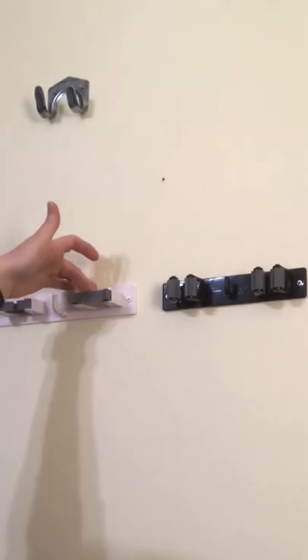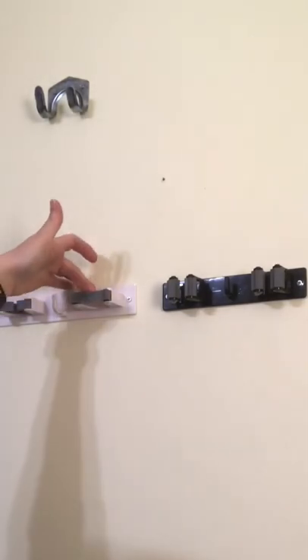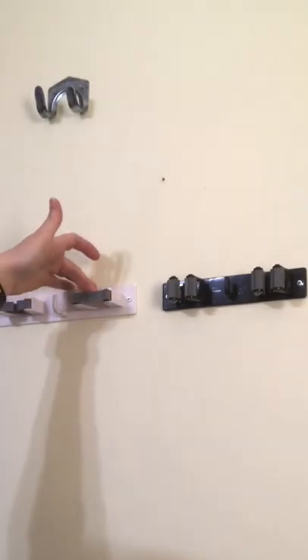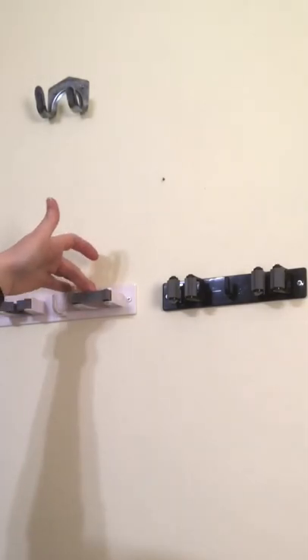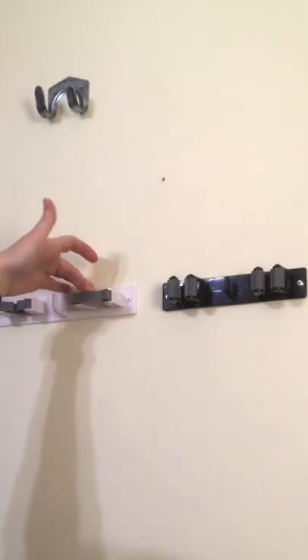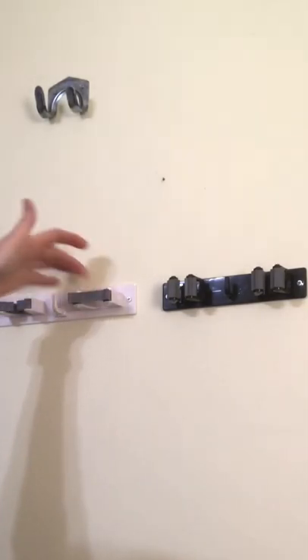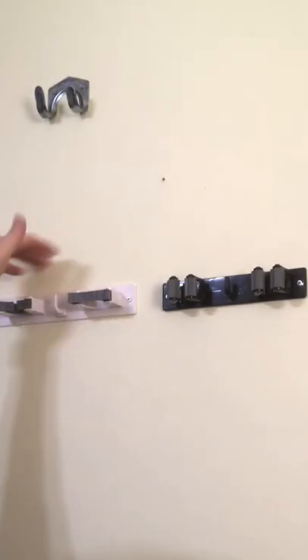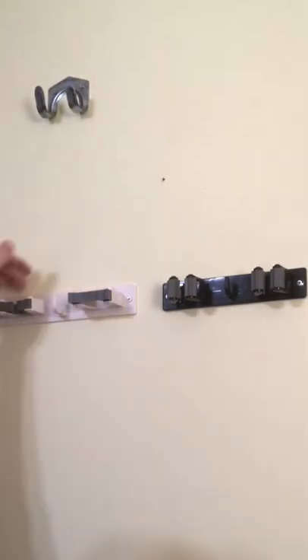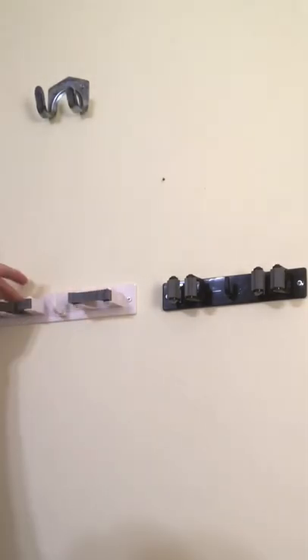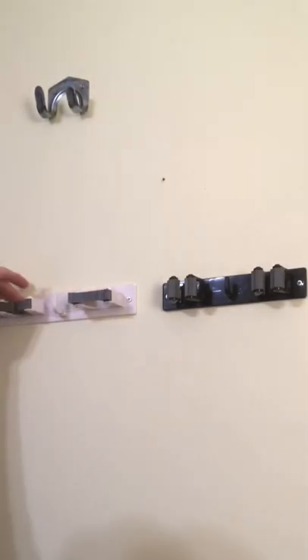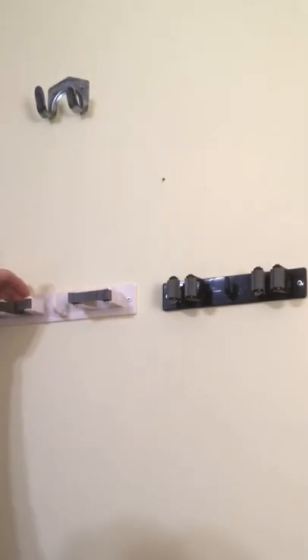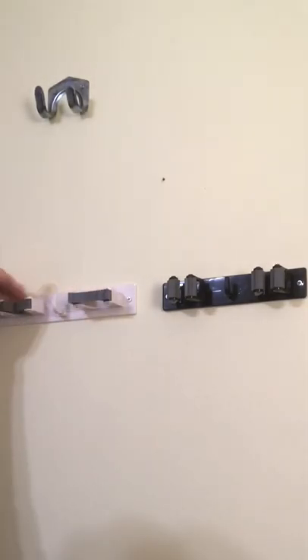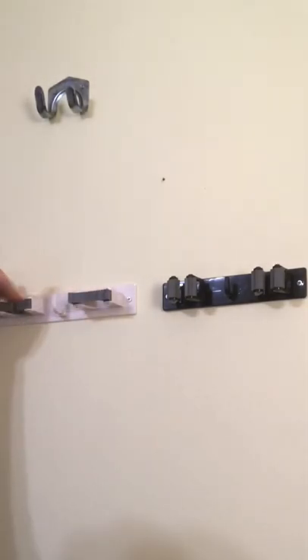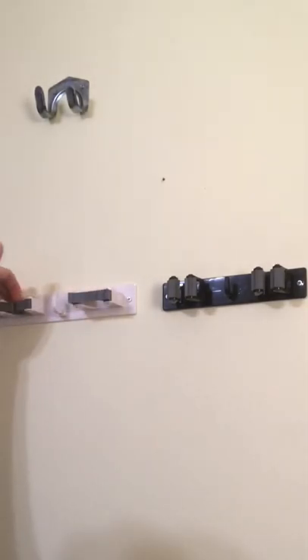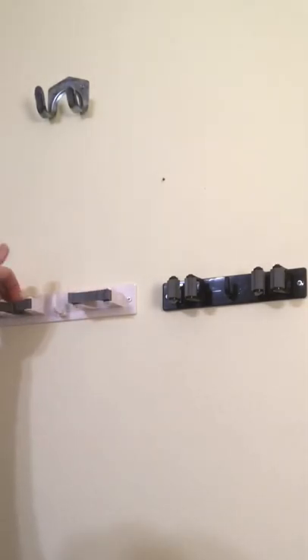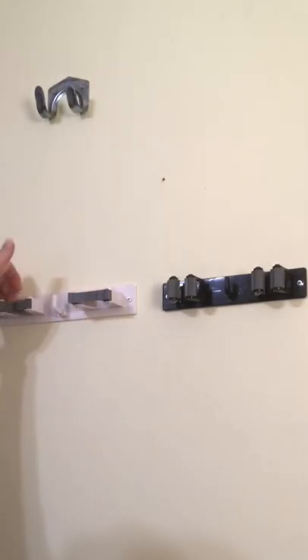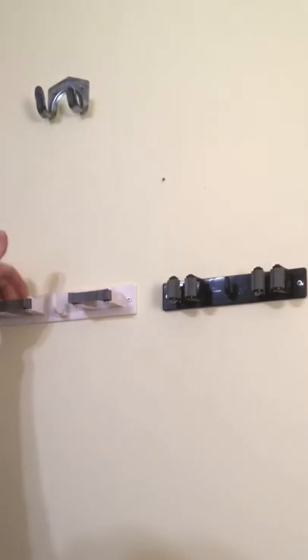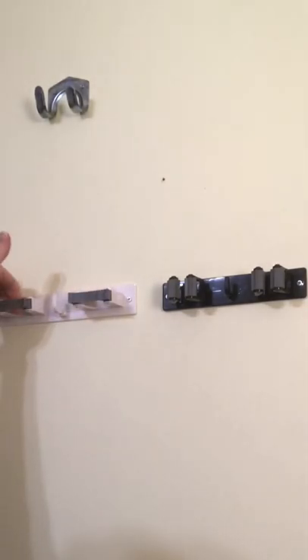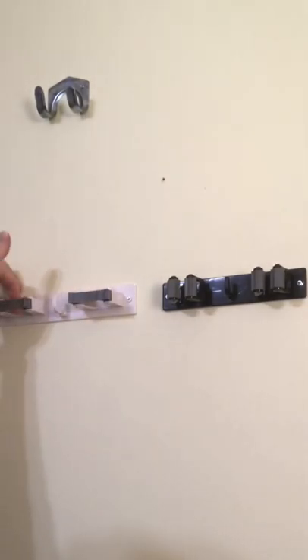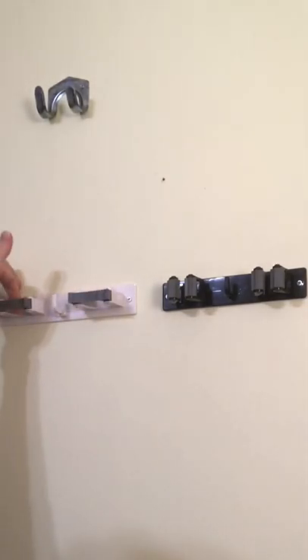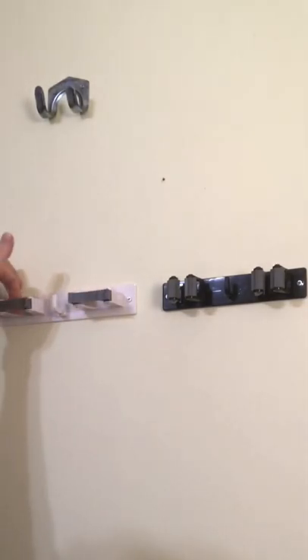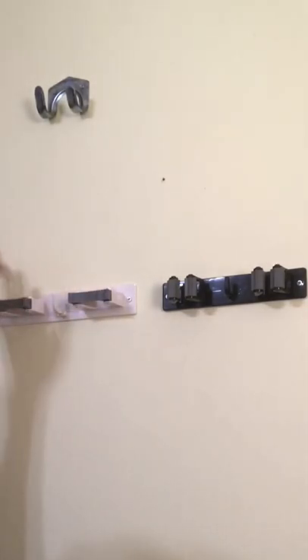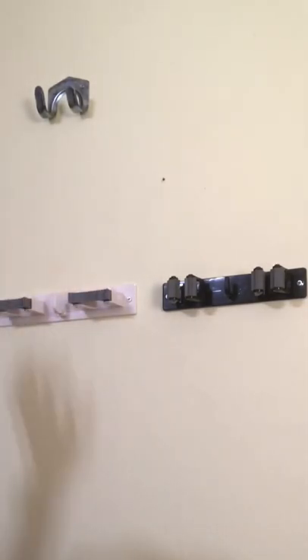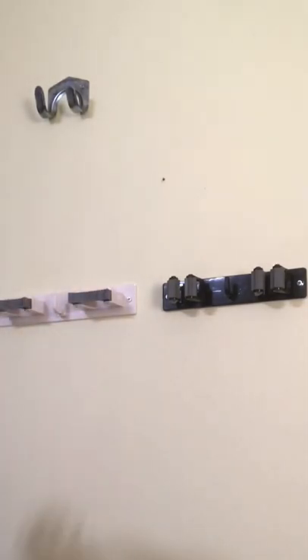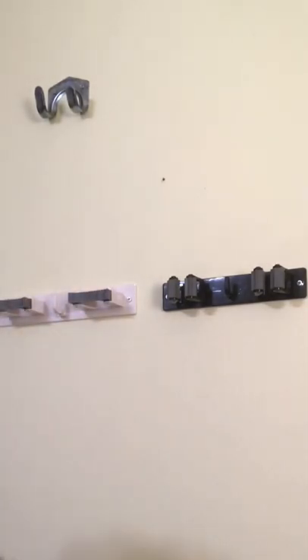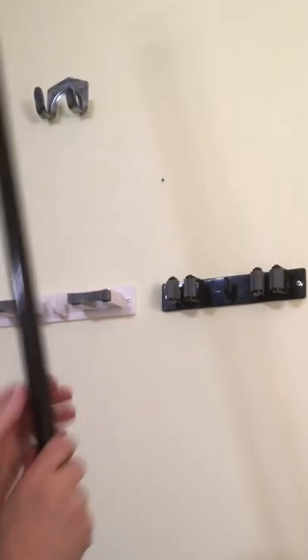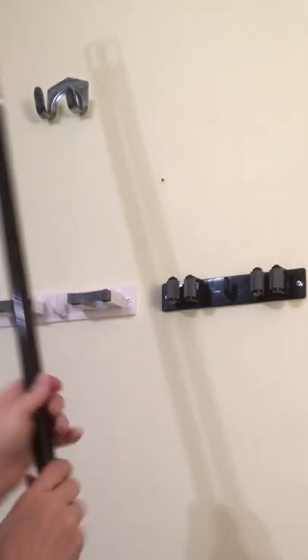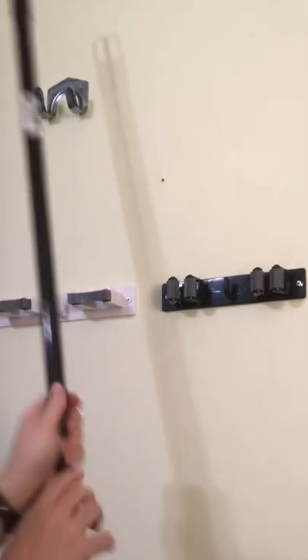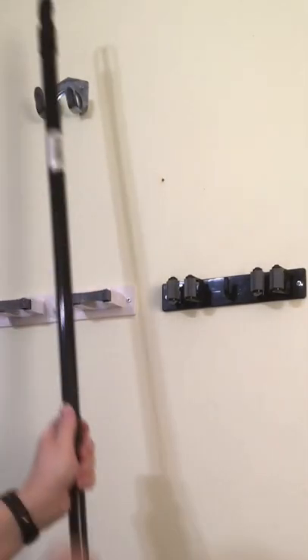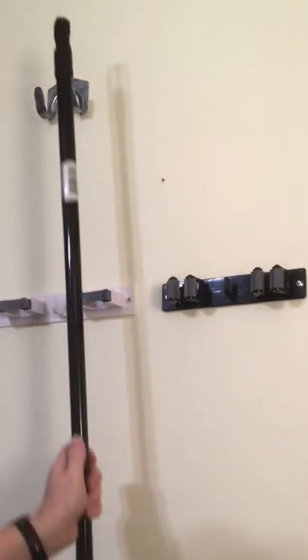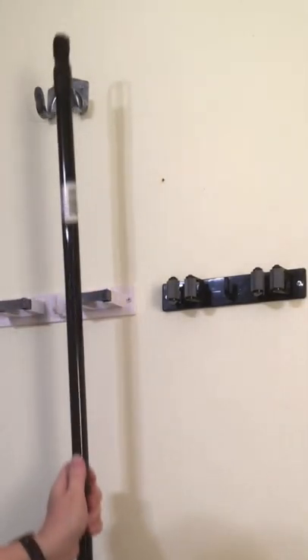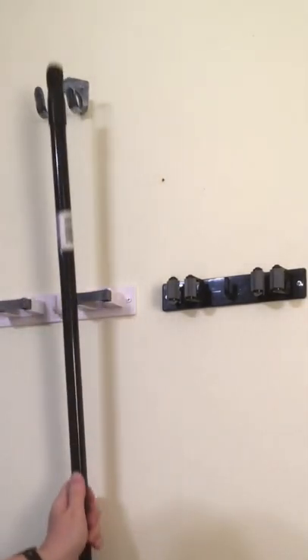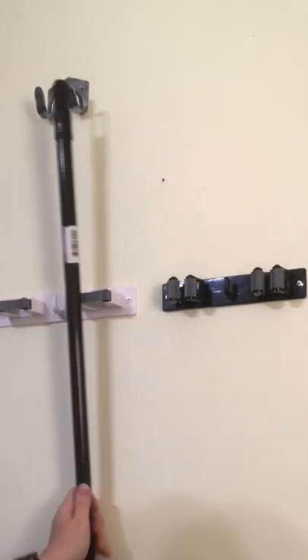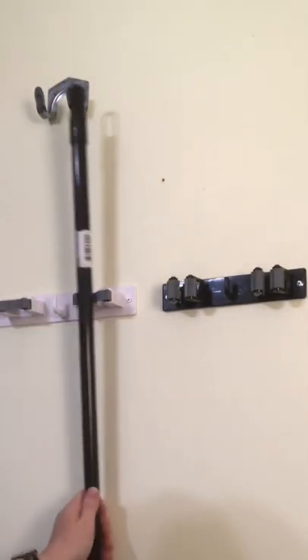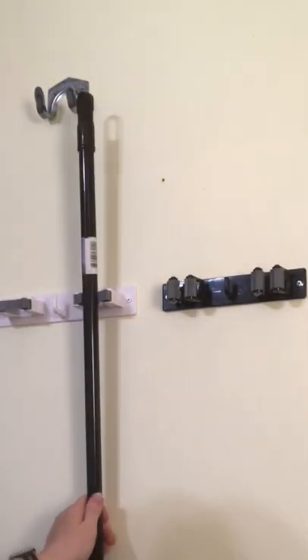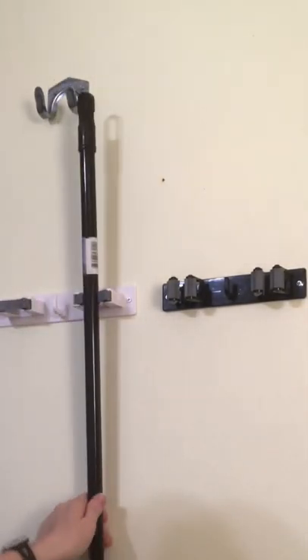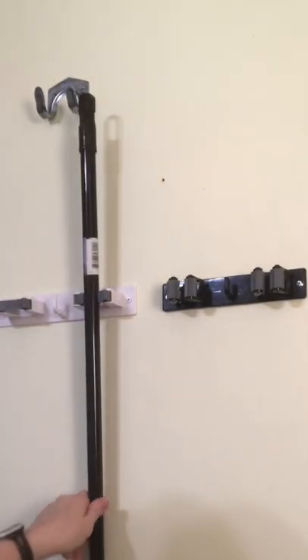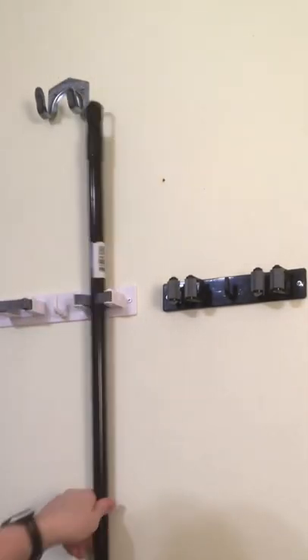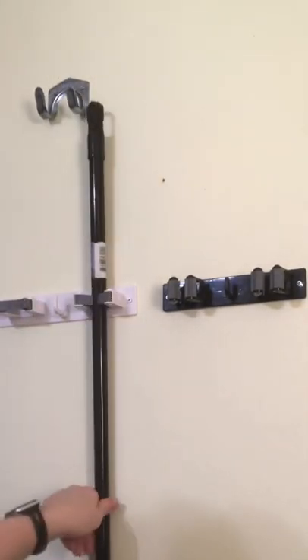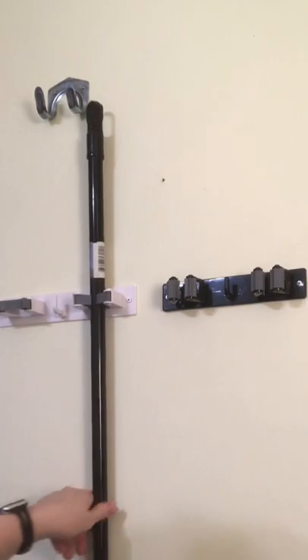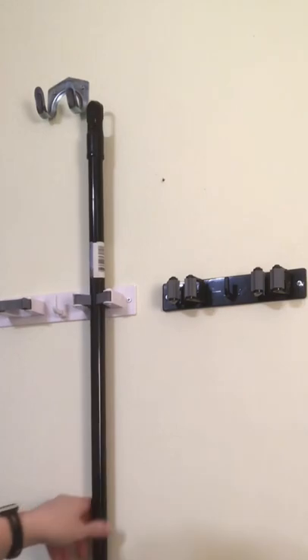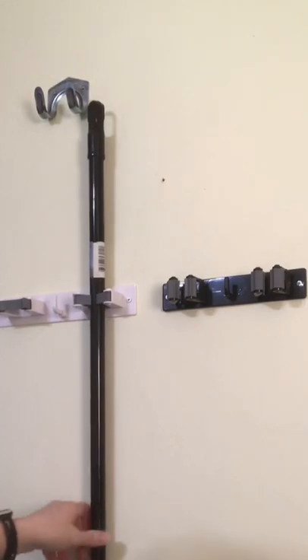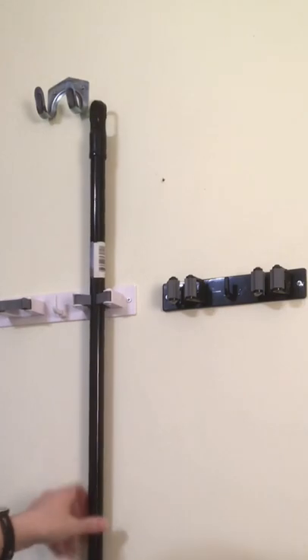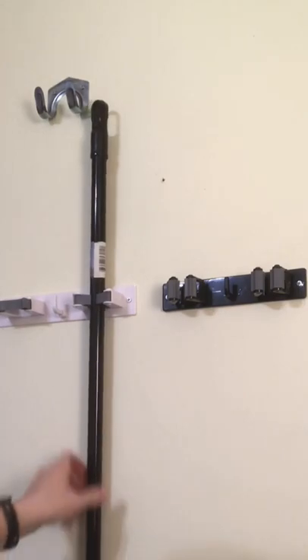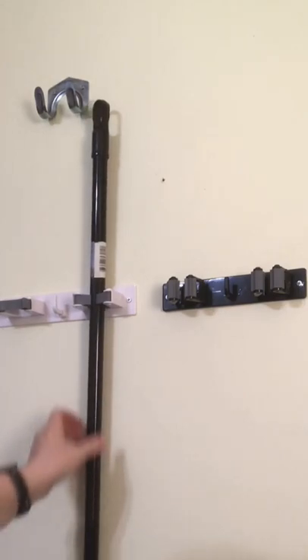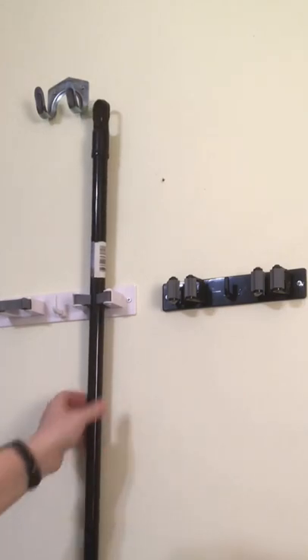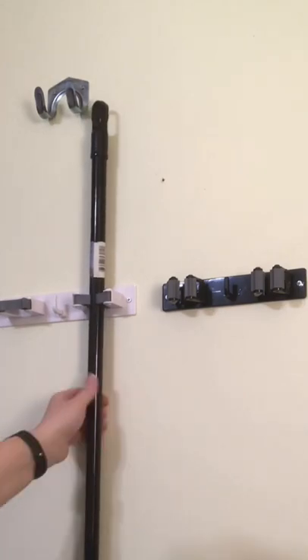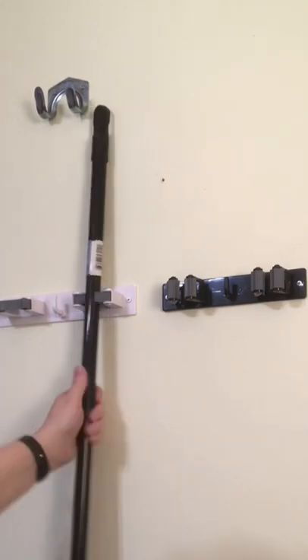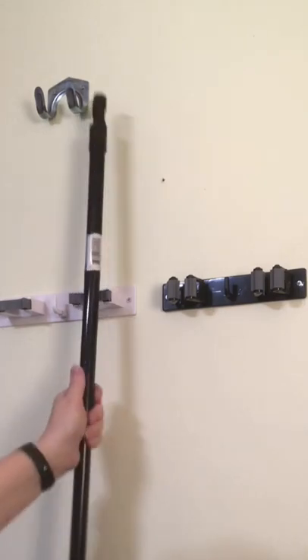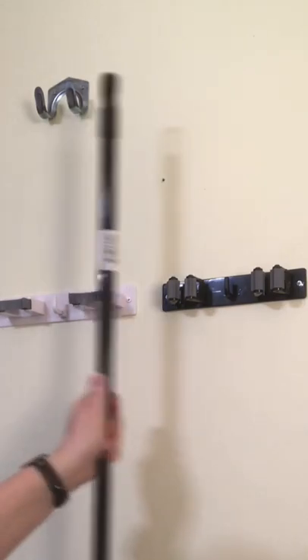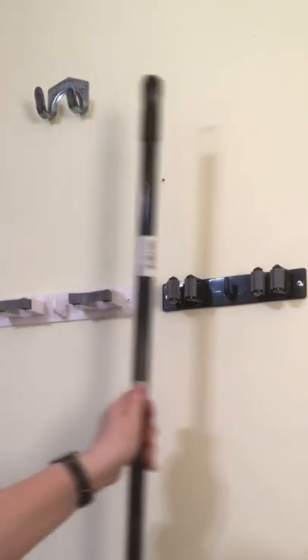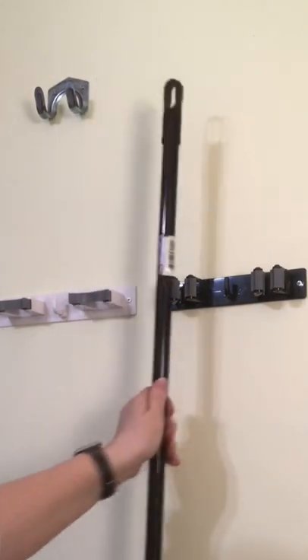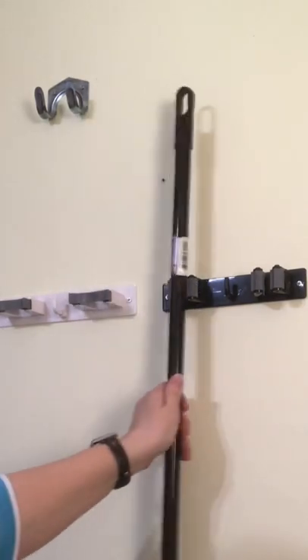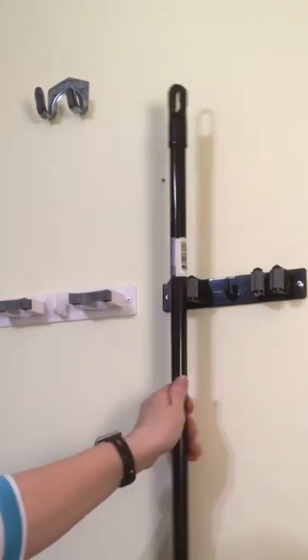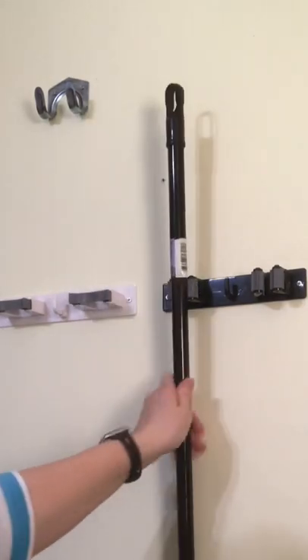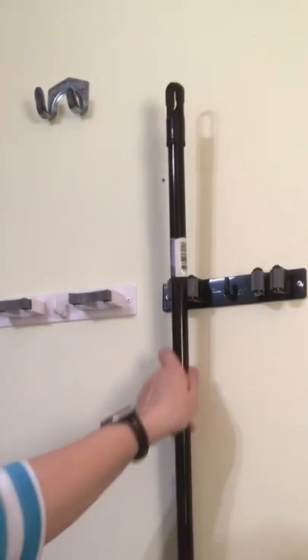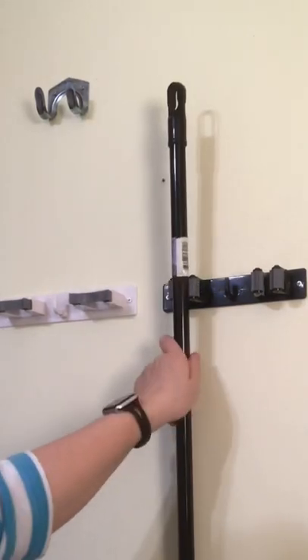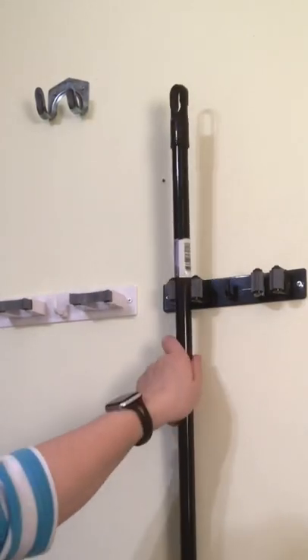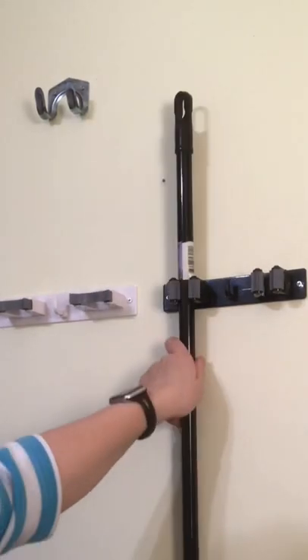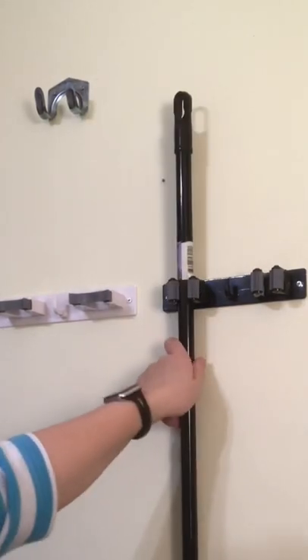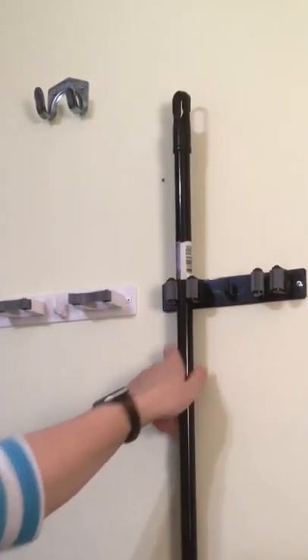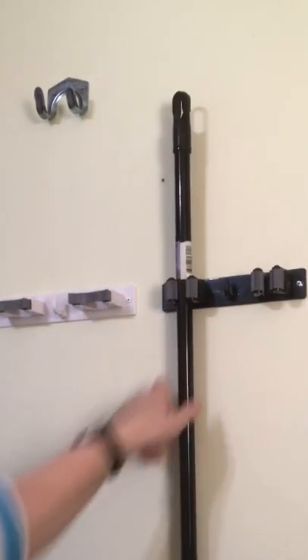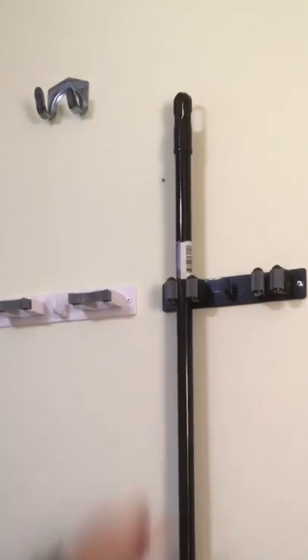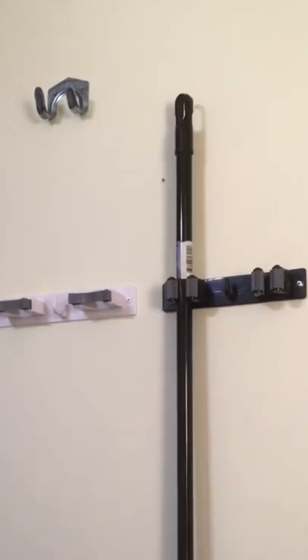Make sure you pull these out before you try to put your broom, mop, or whatever in there. They just push right in and hold just great.